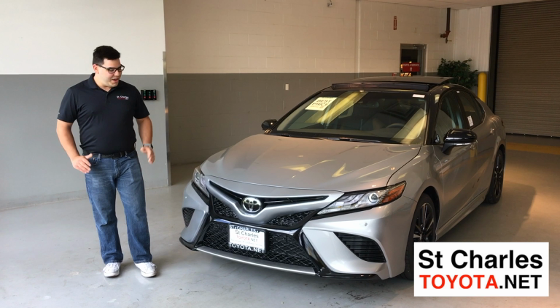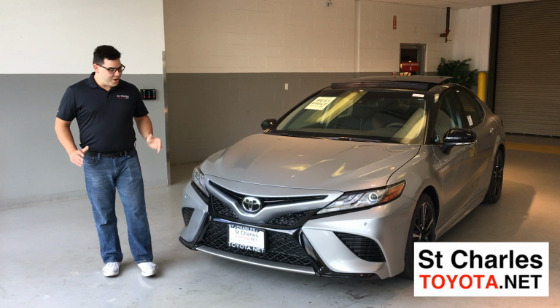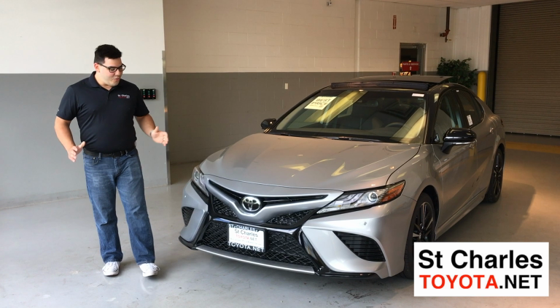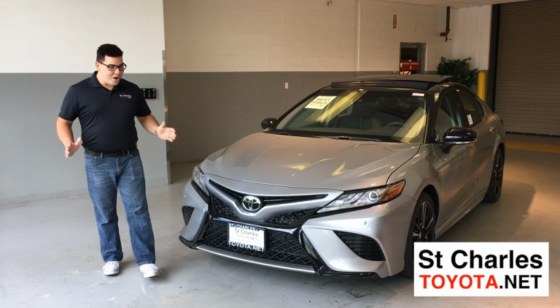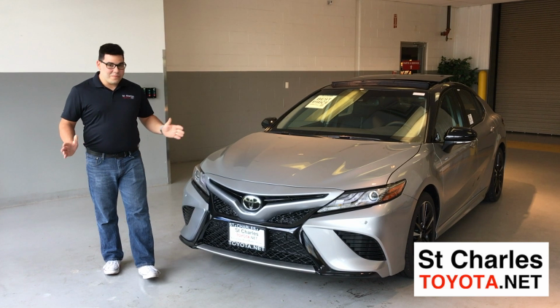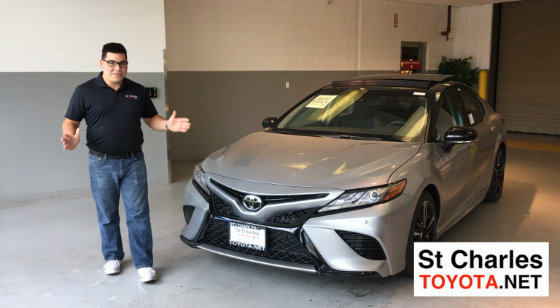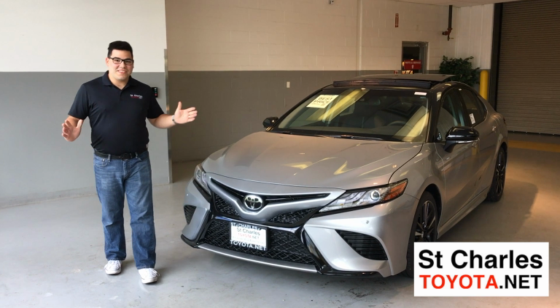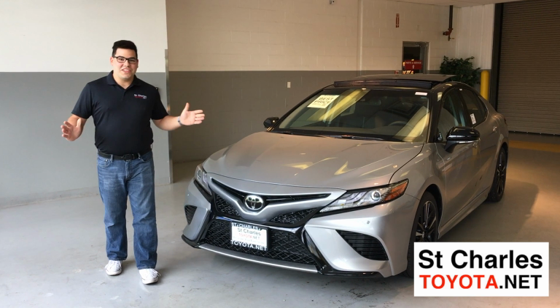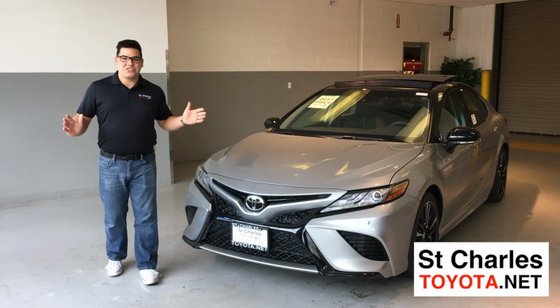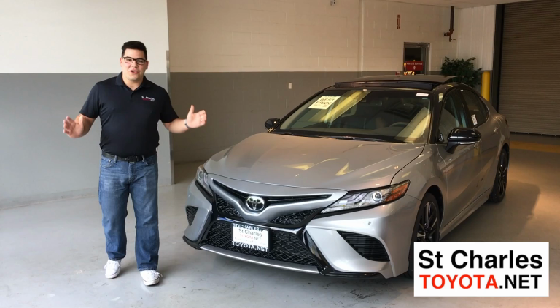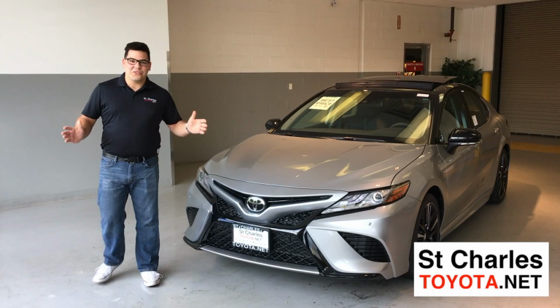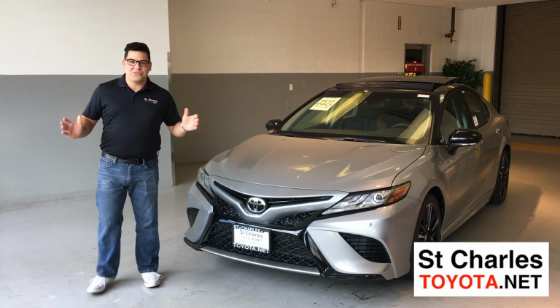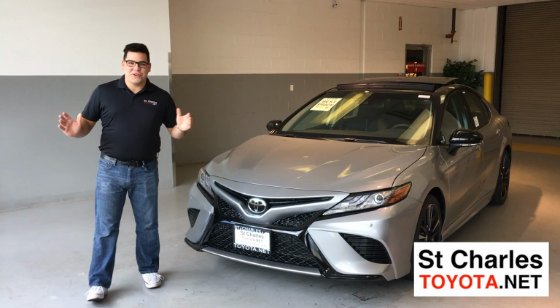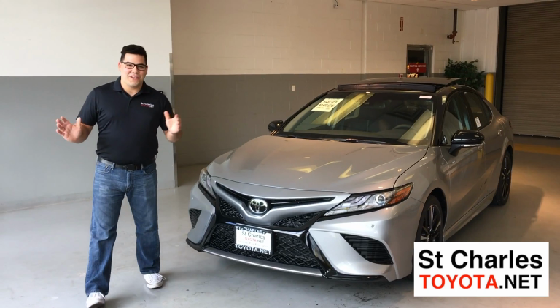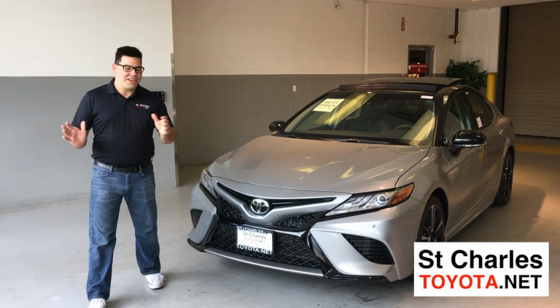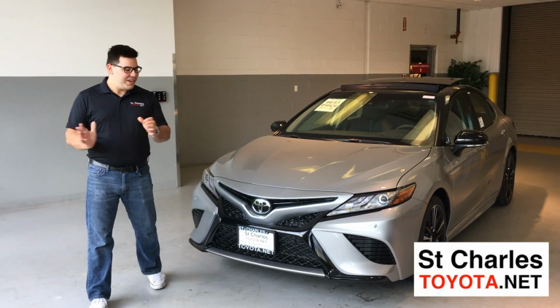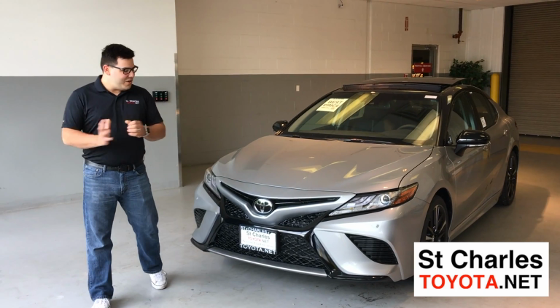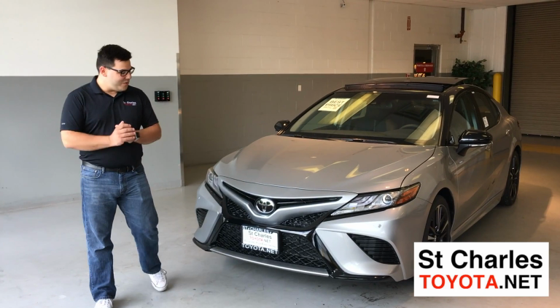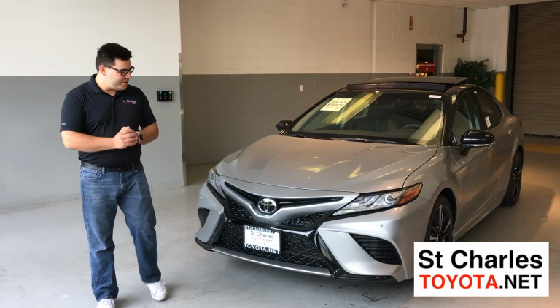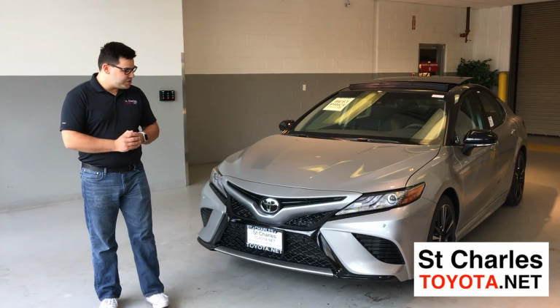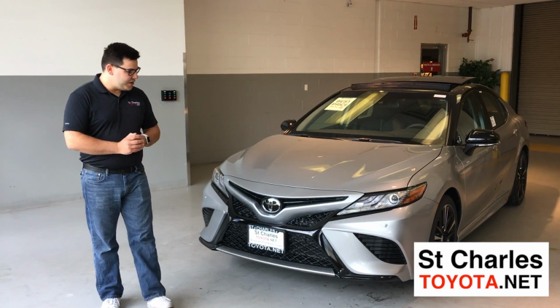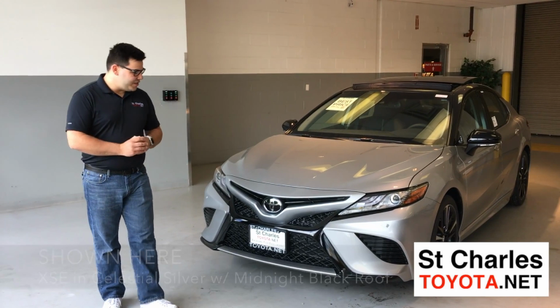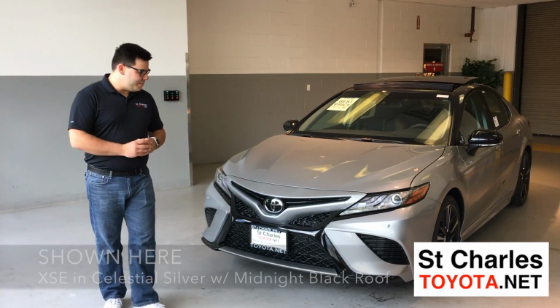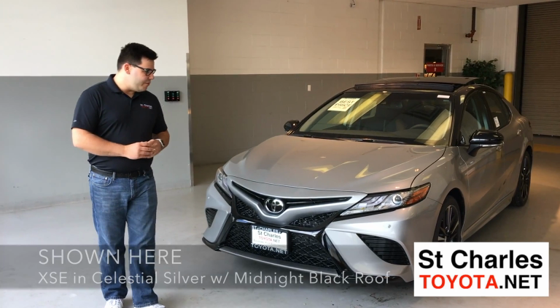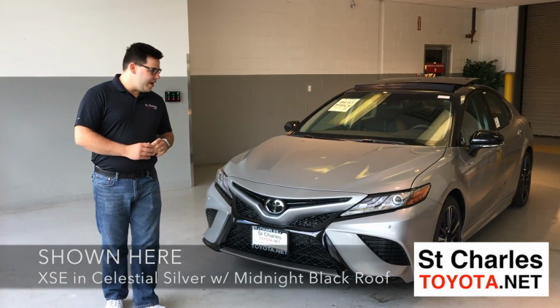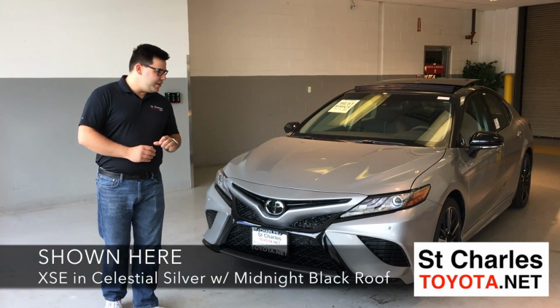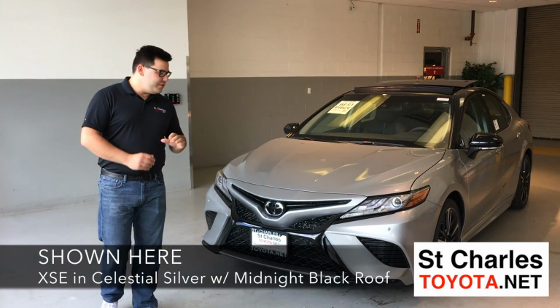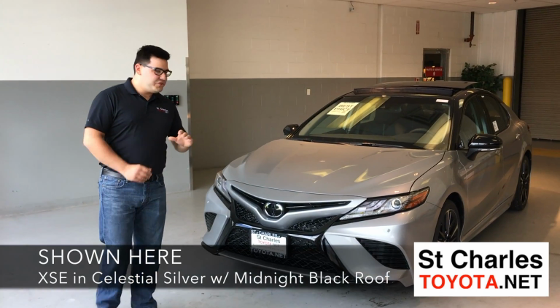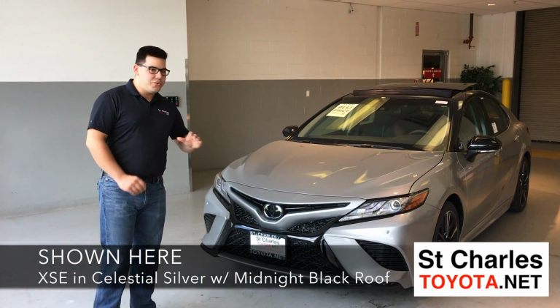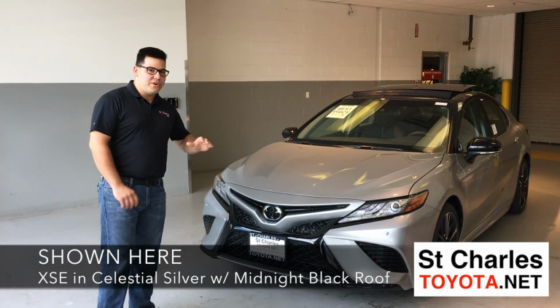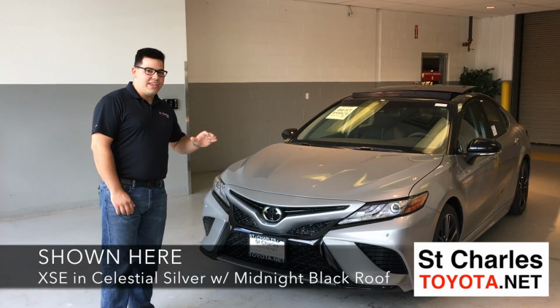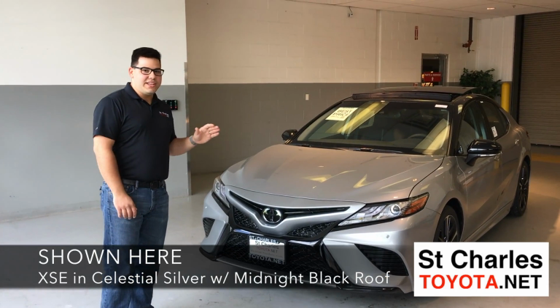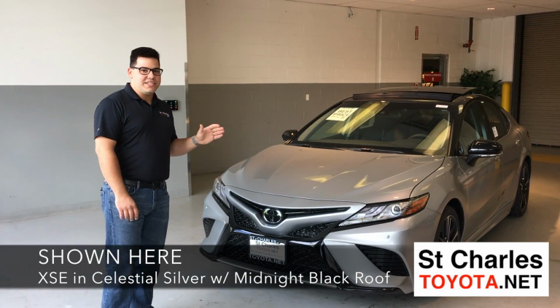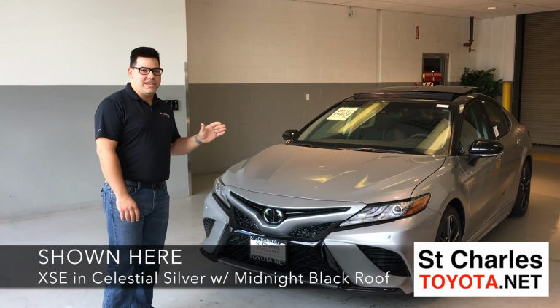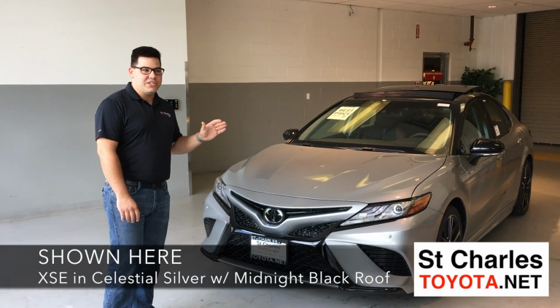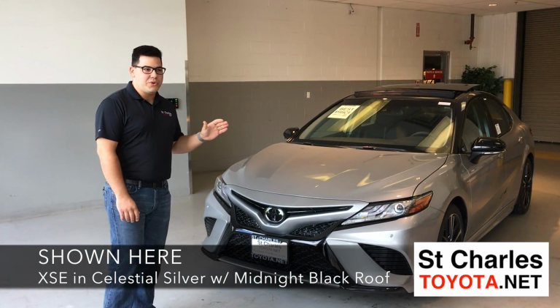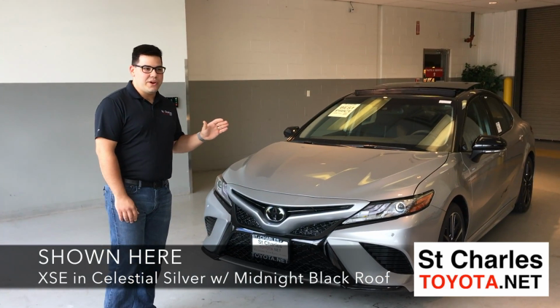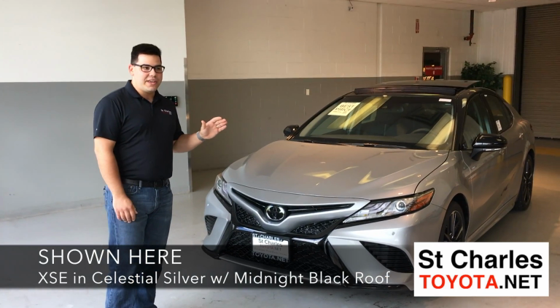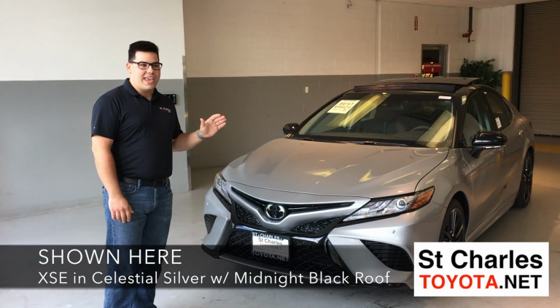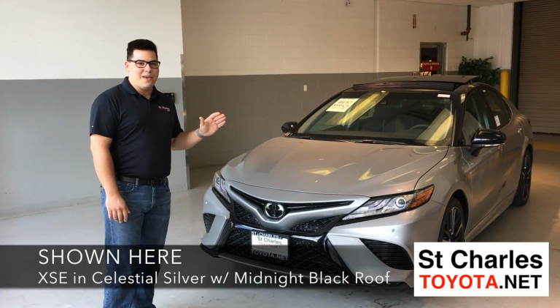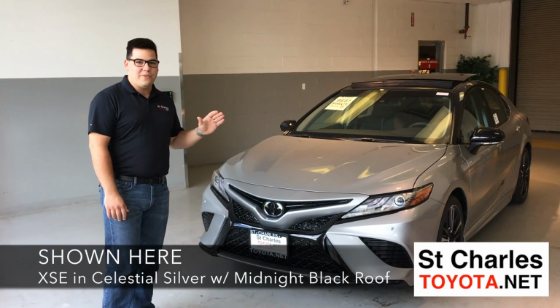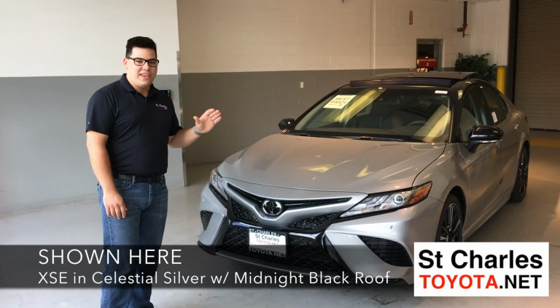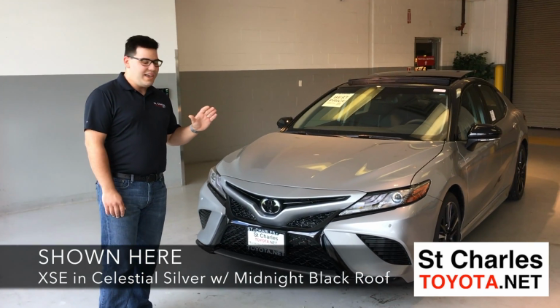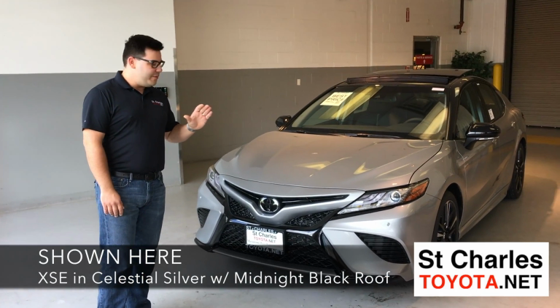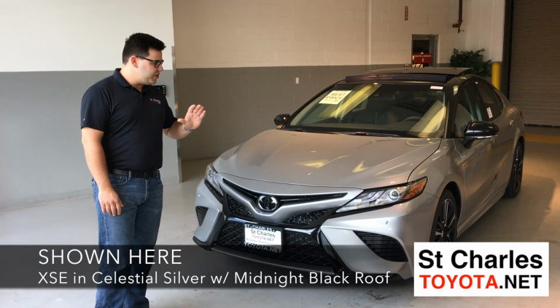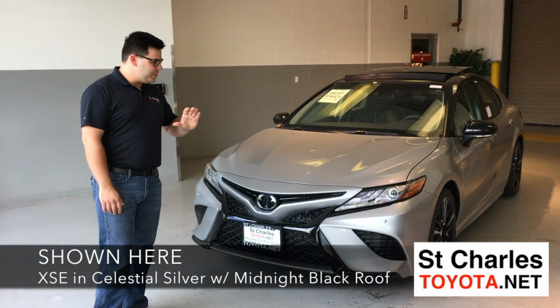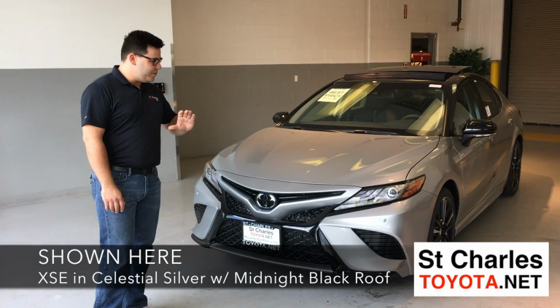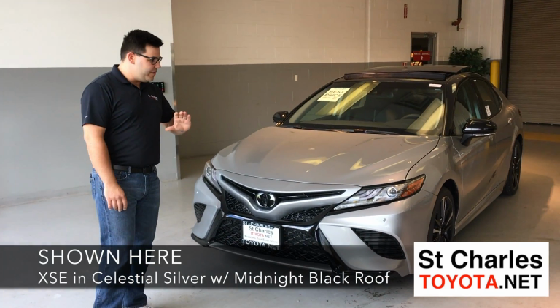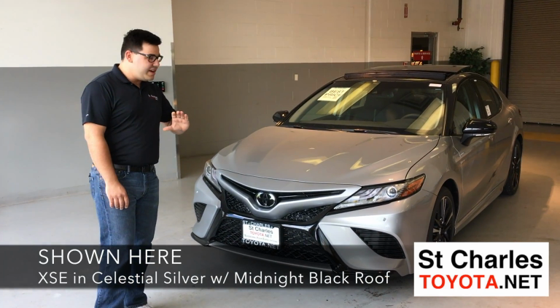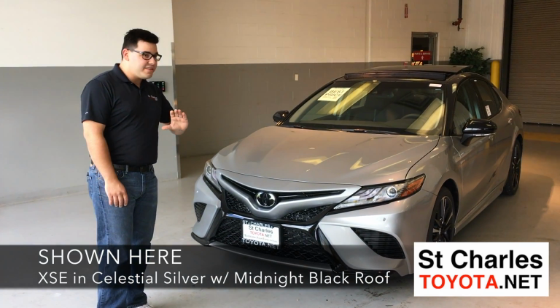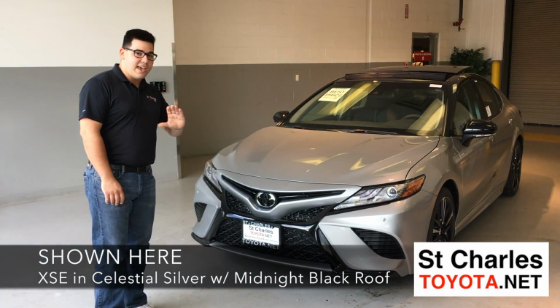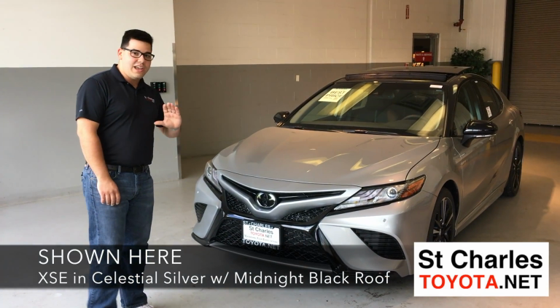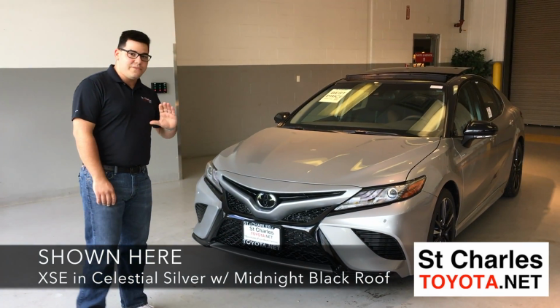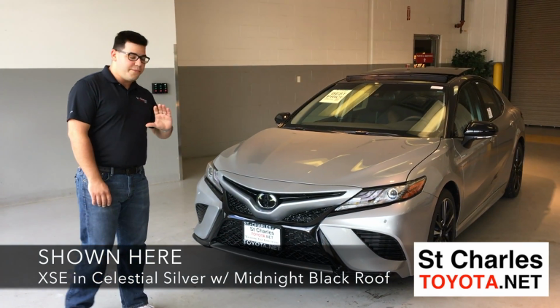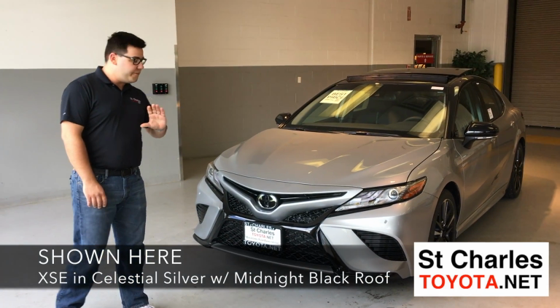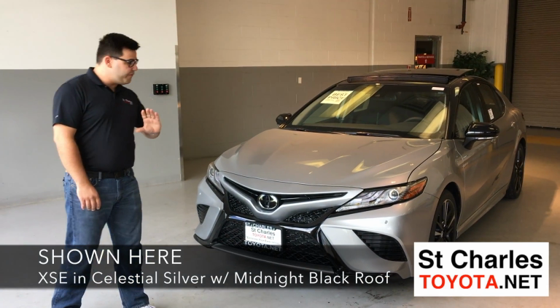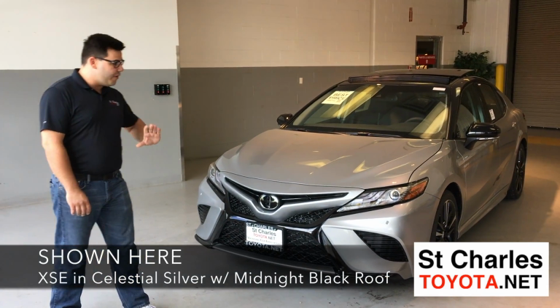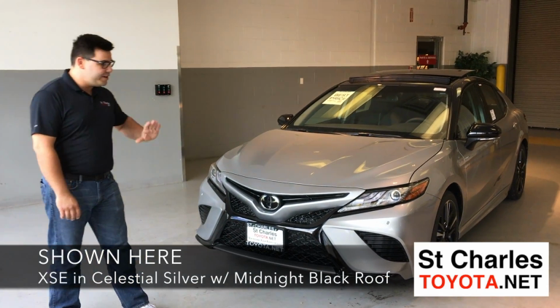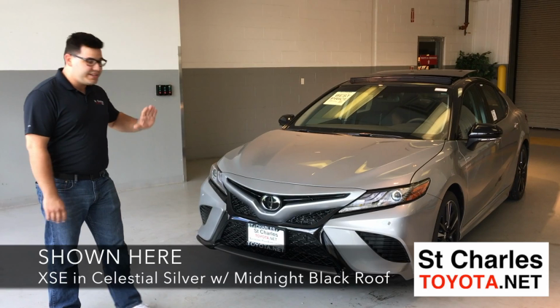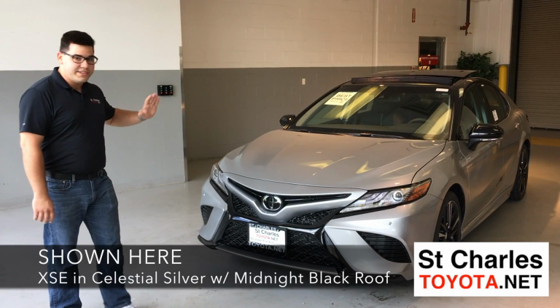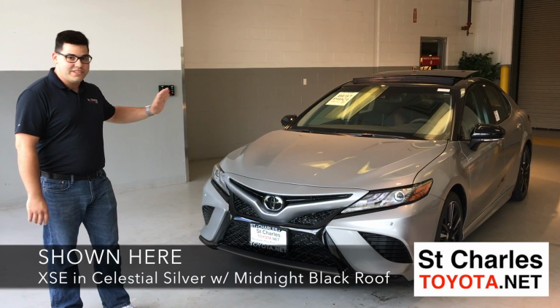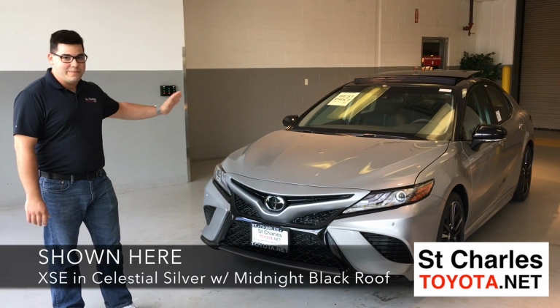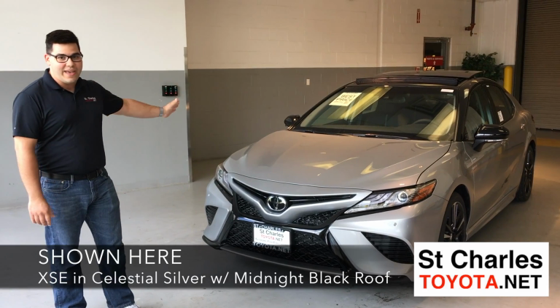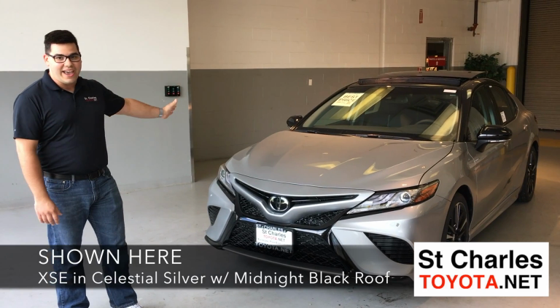Welcome to St. Charles Toyota. We're going to show you the brand new 2018 Toyota Camry, which has been redesigned from front to back.